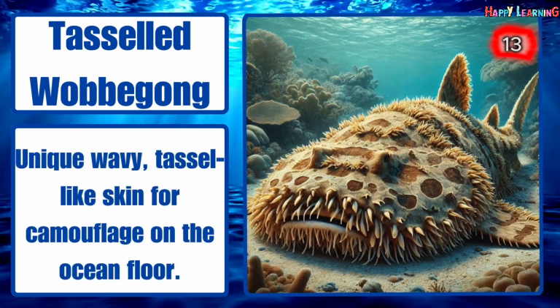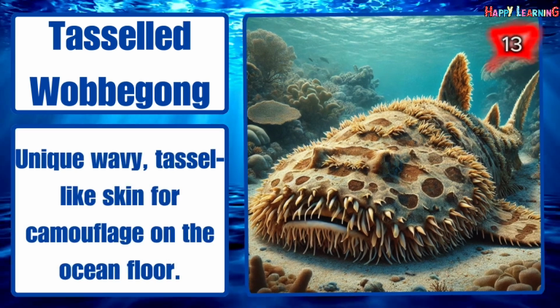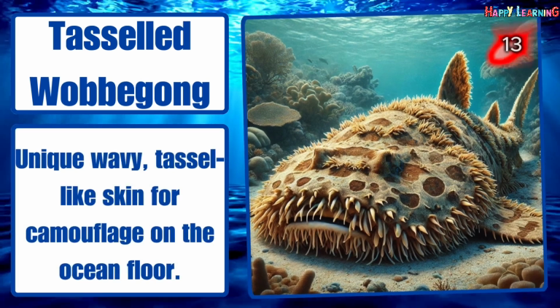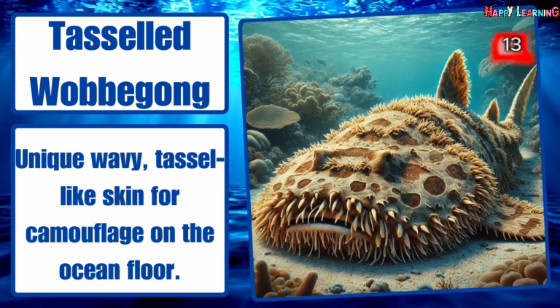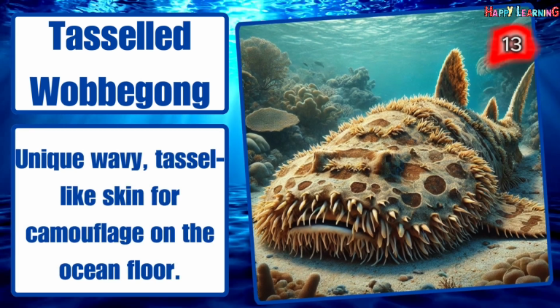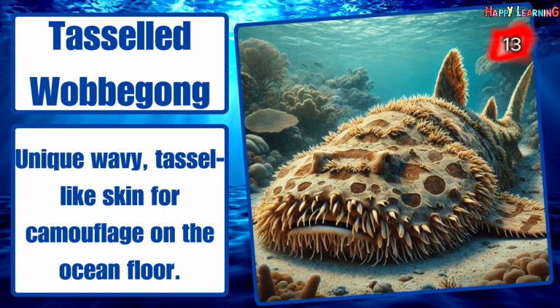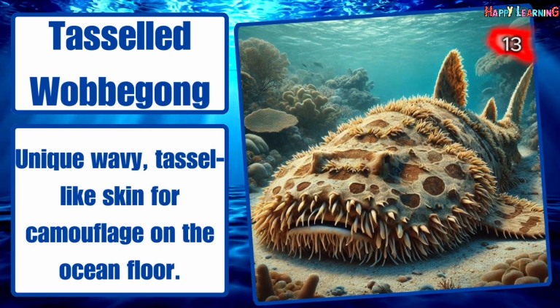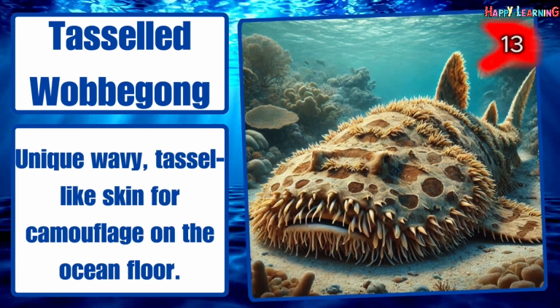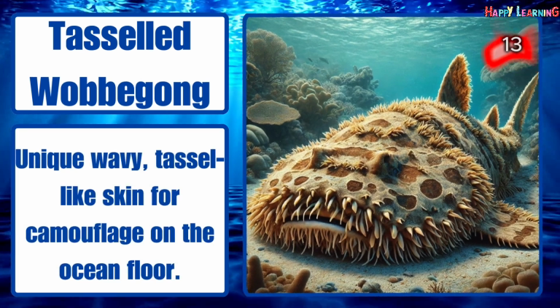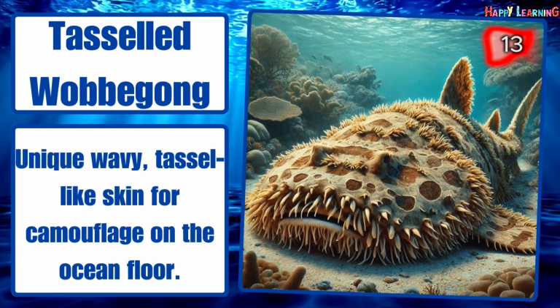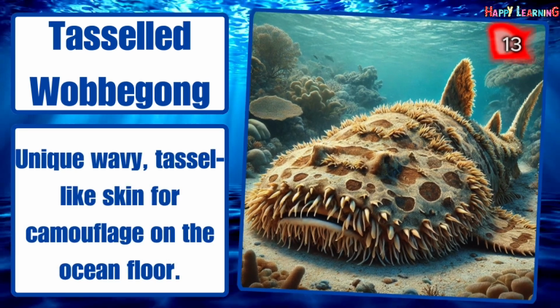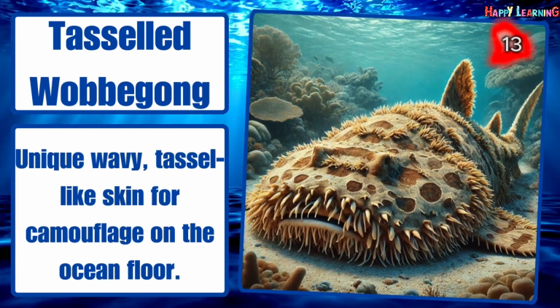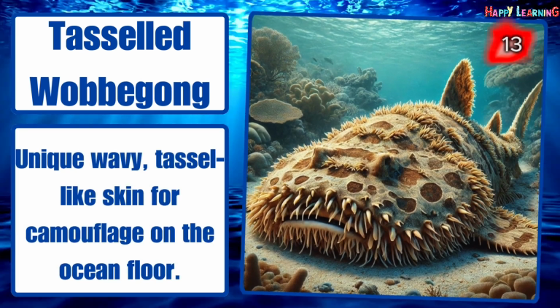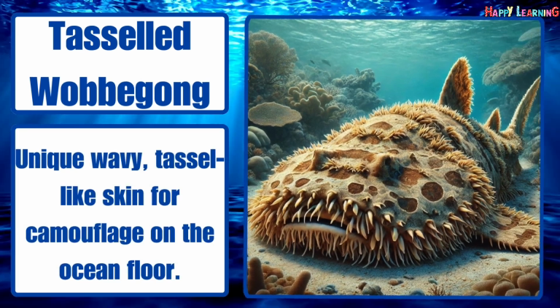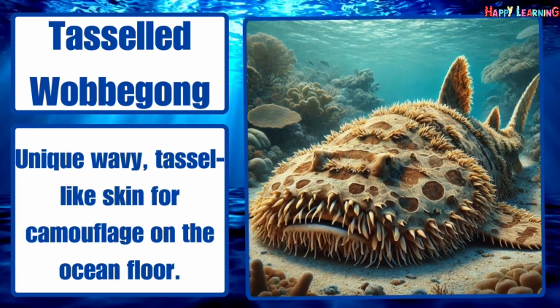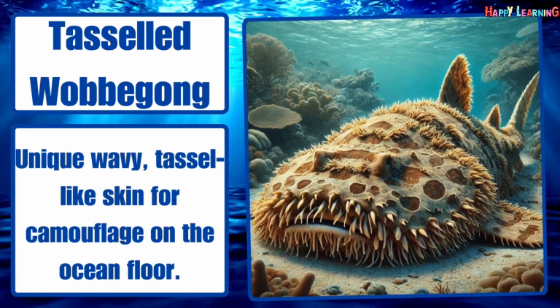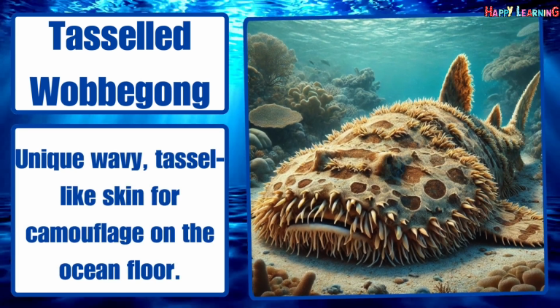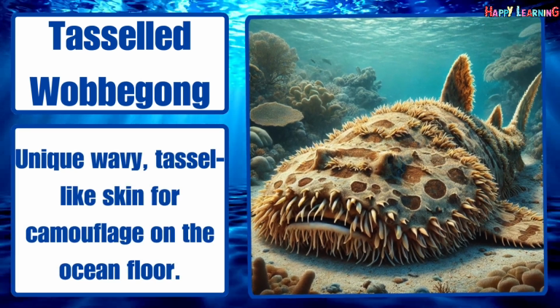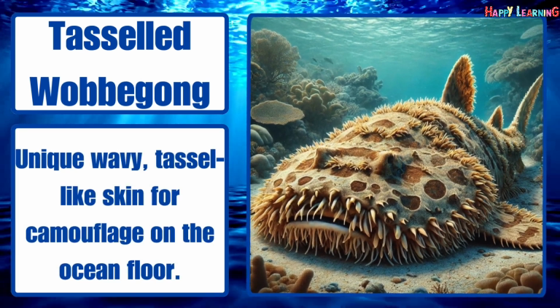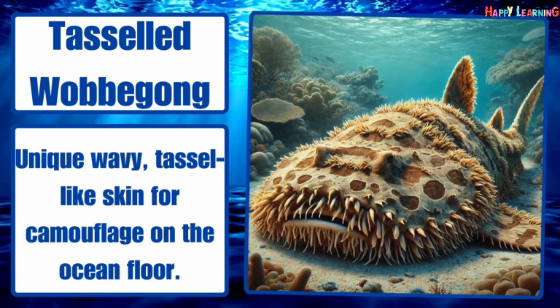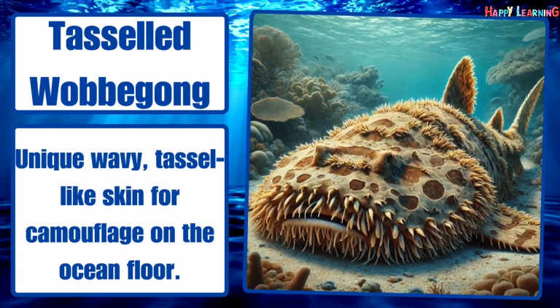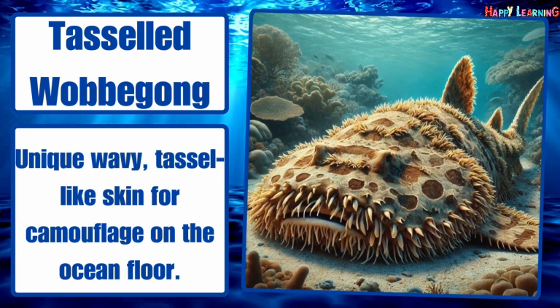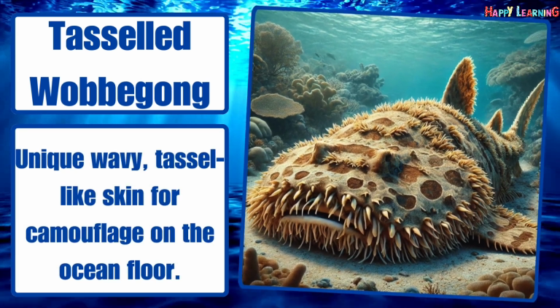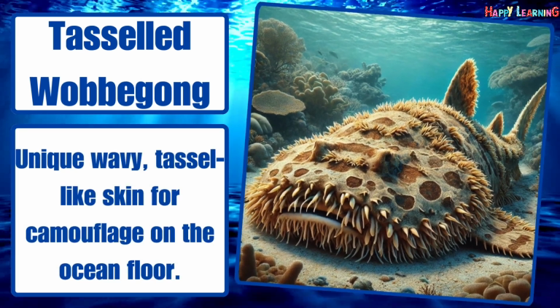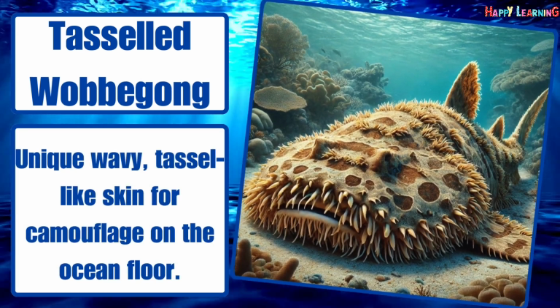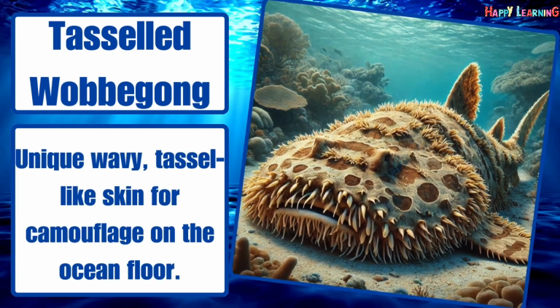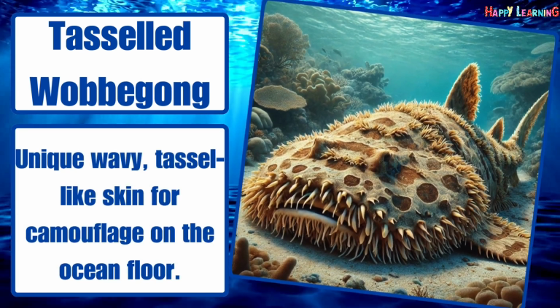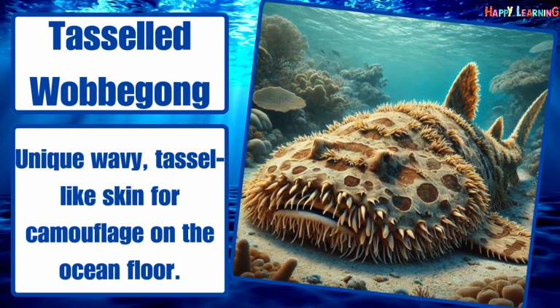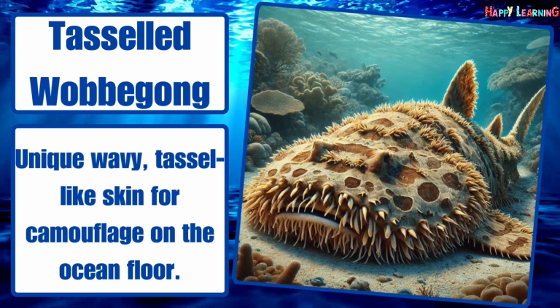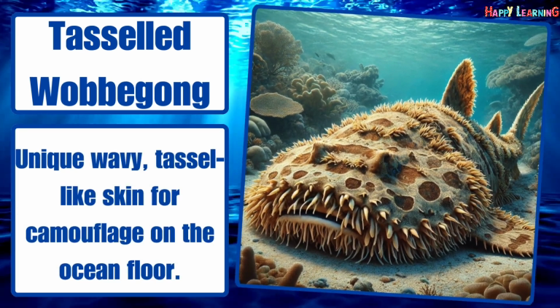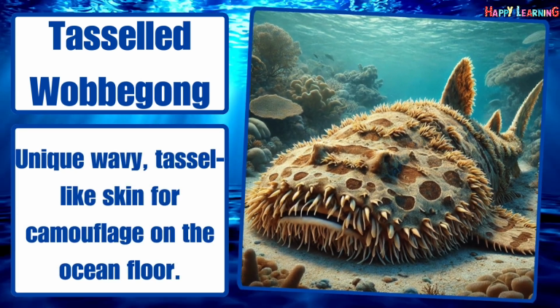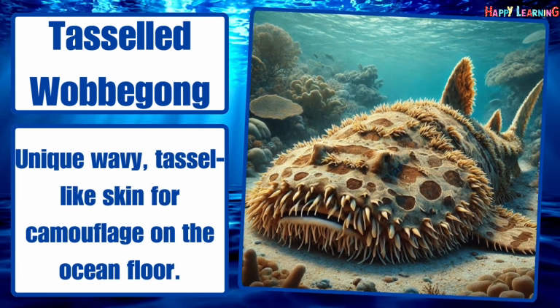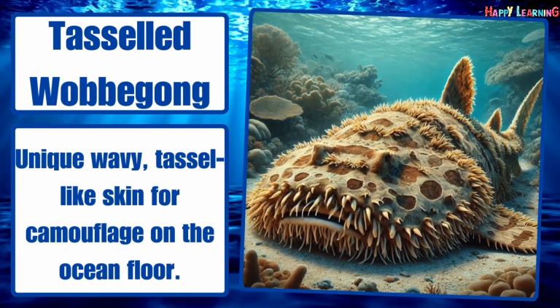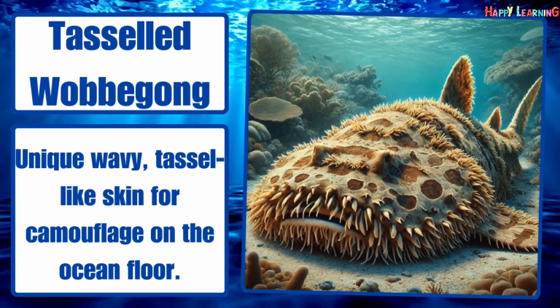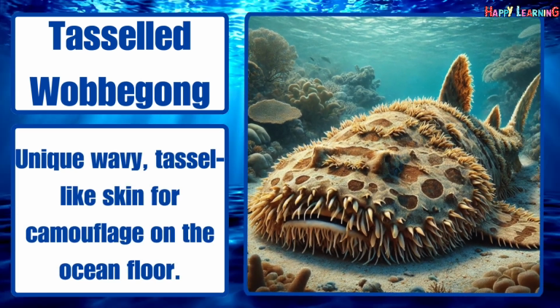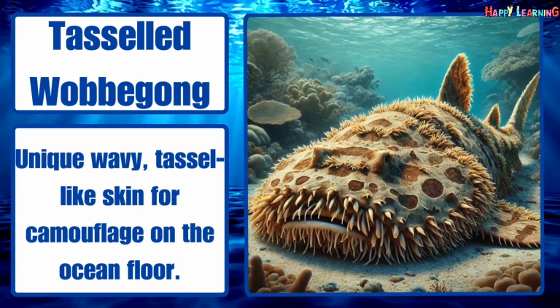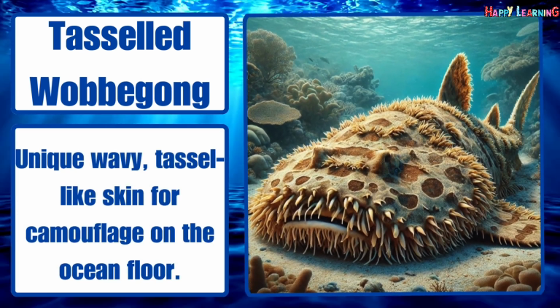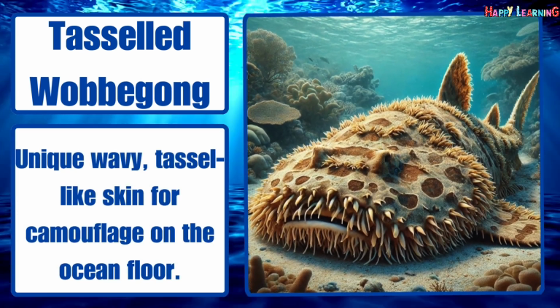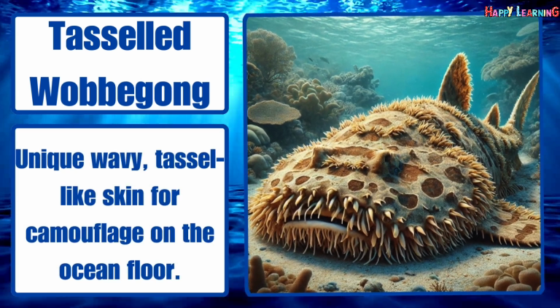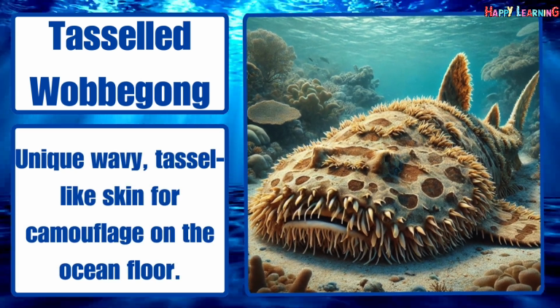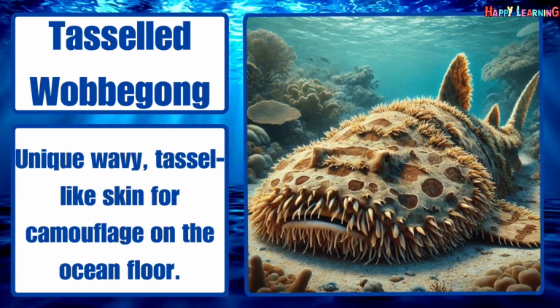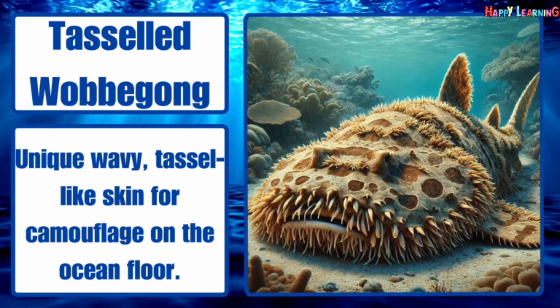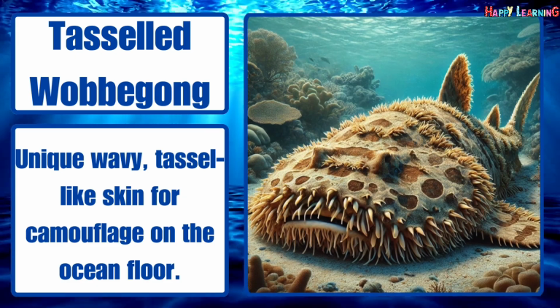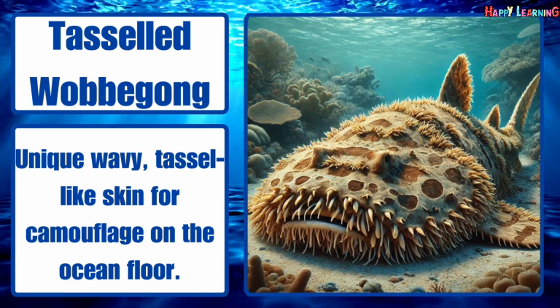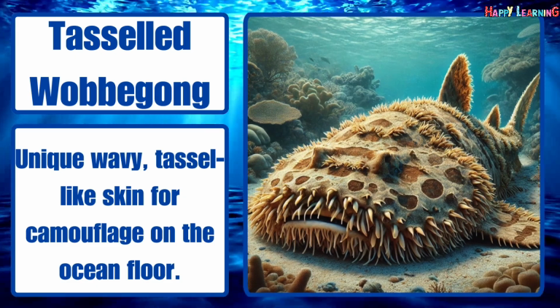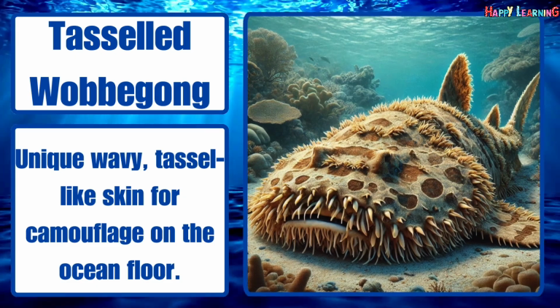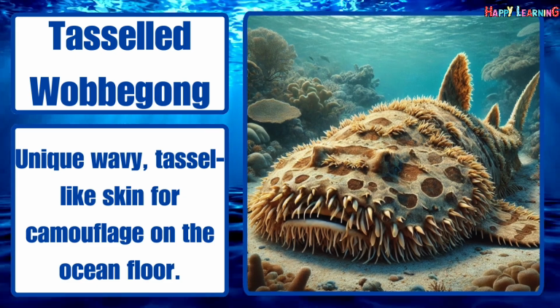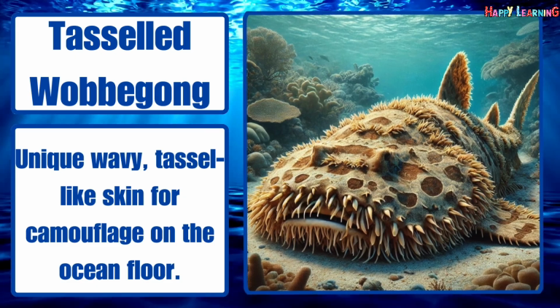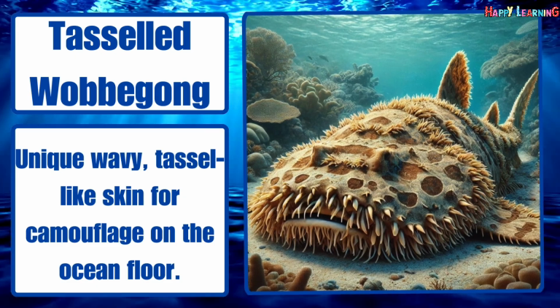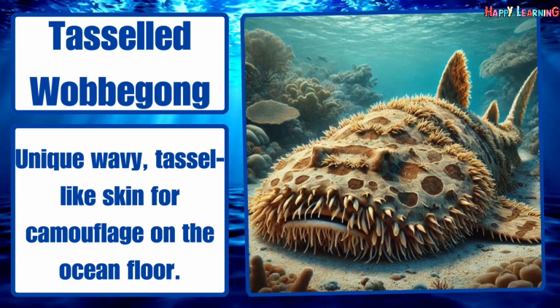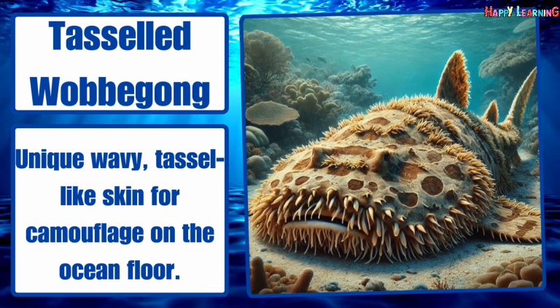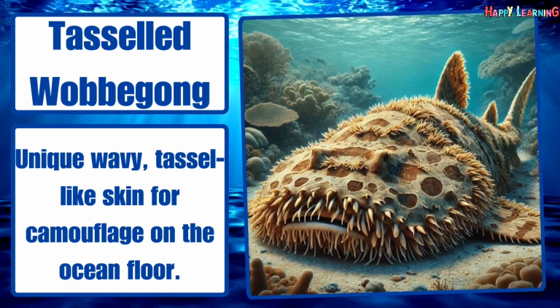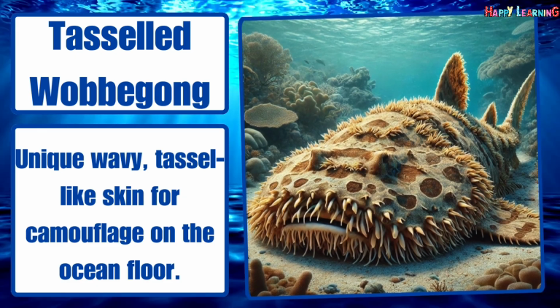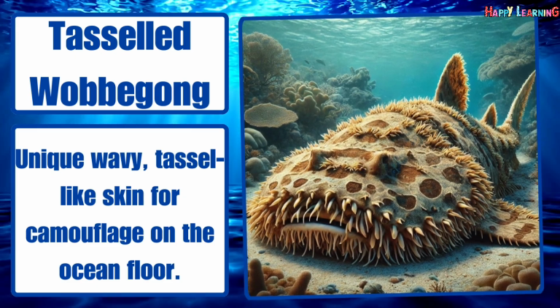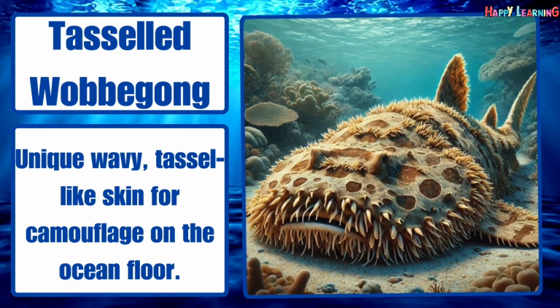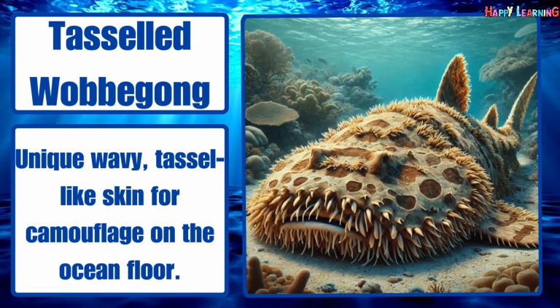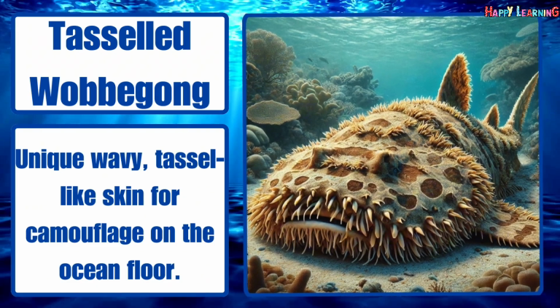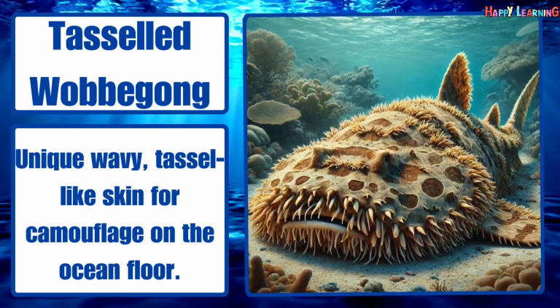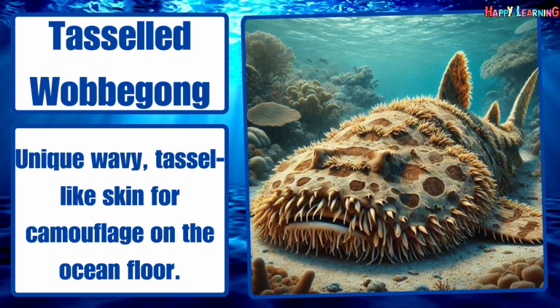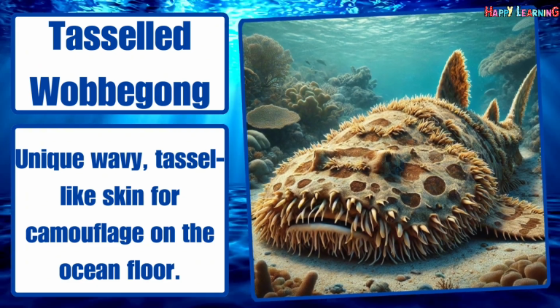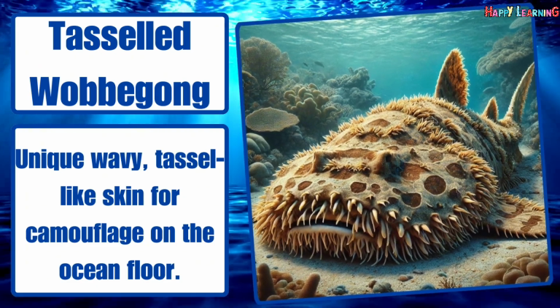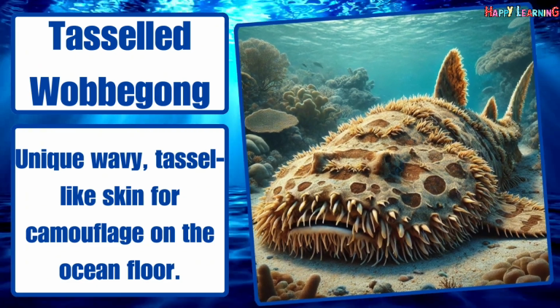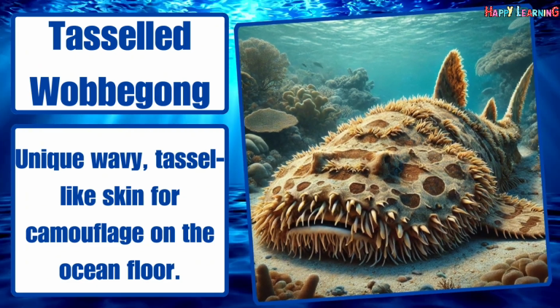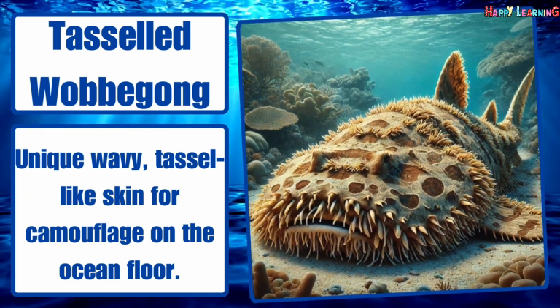Tasseled wobbegong. Unique wavy, tassel-like skin for camouflage on the ocean floor.